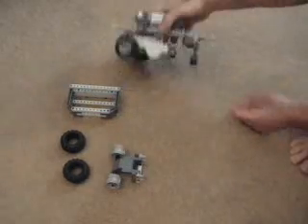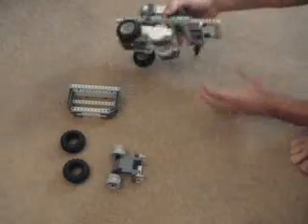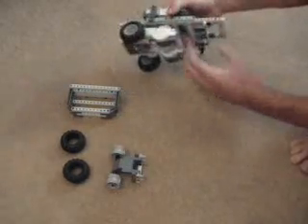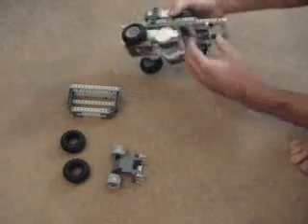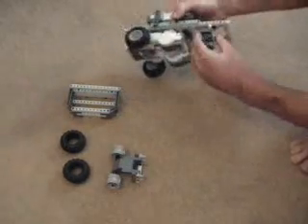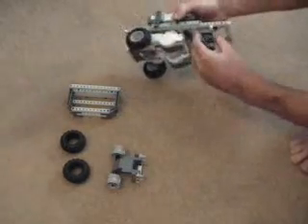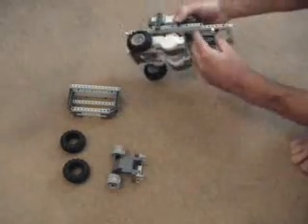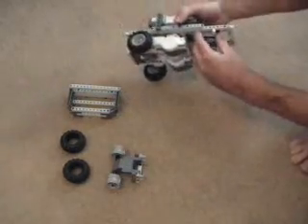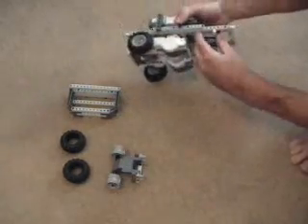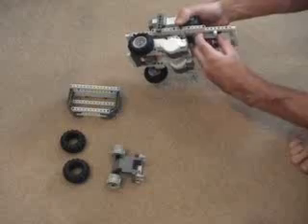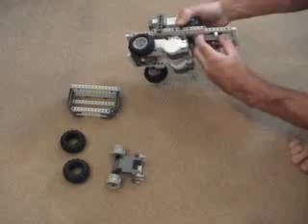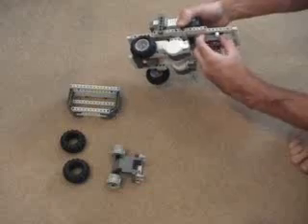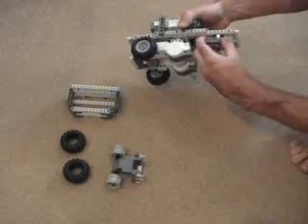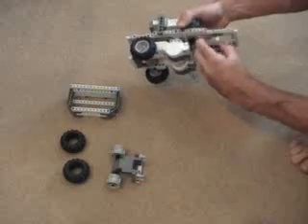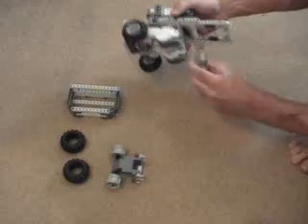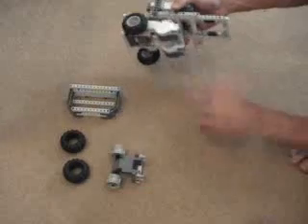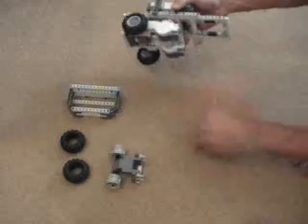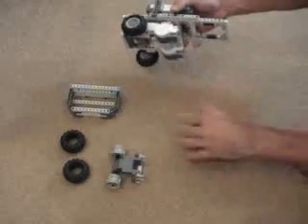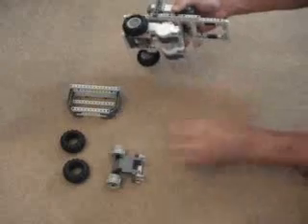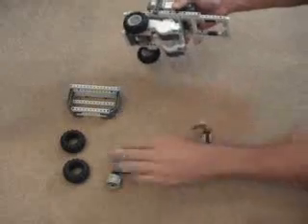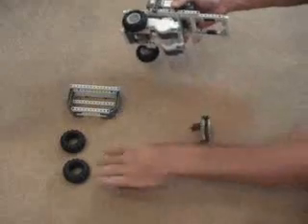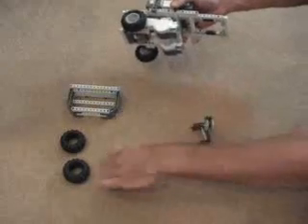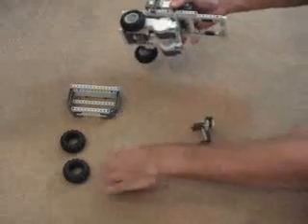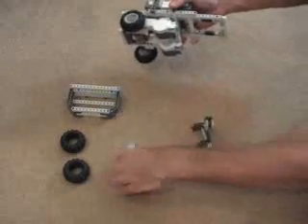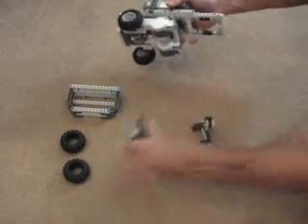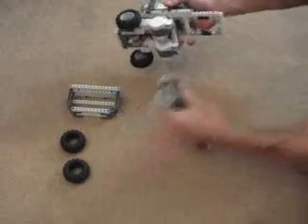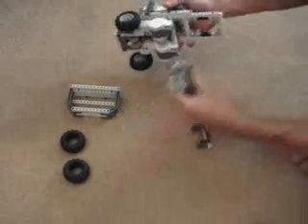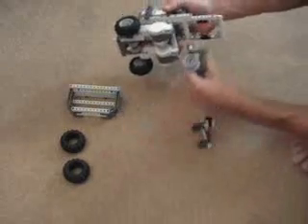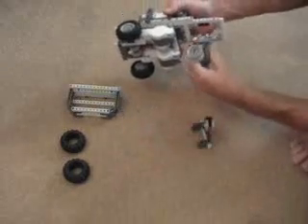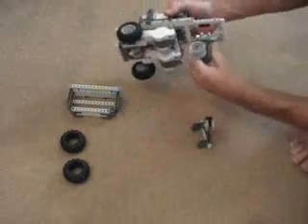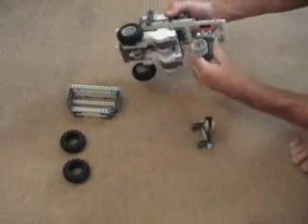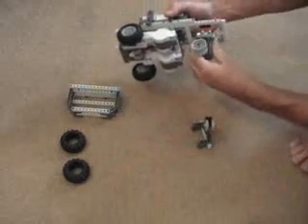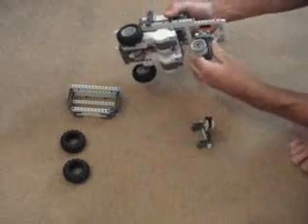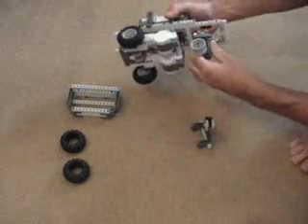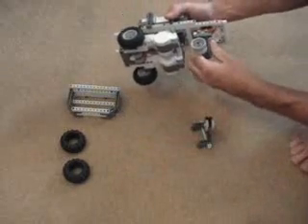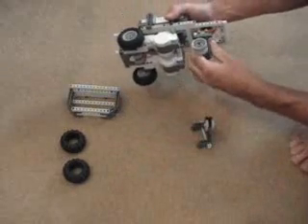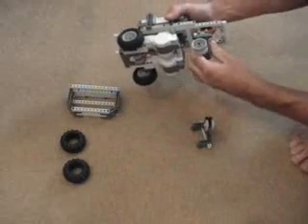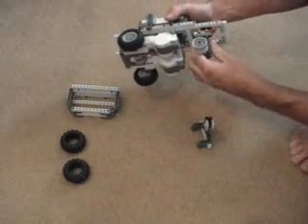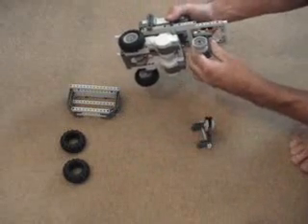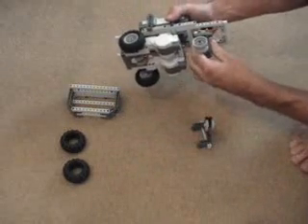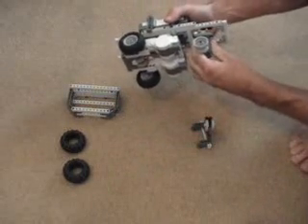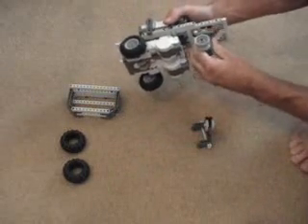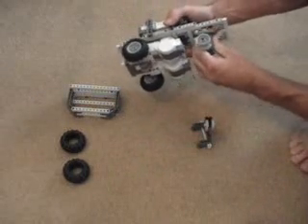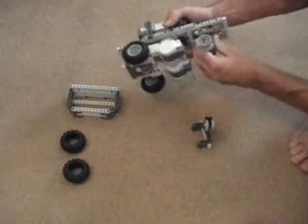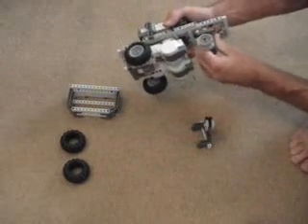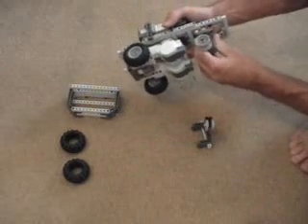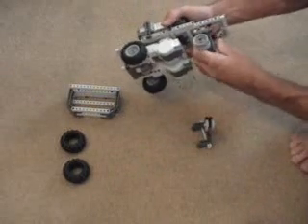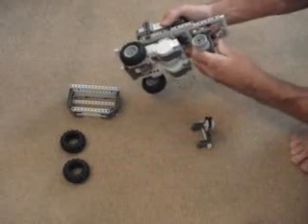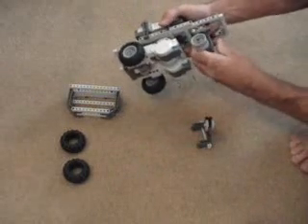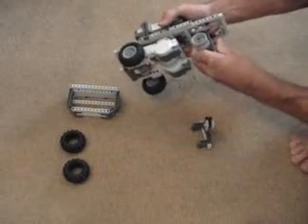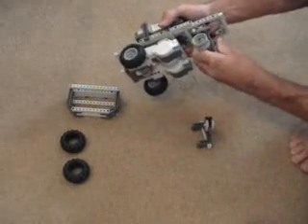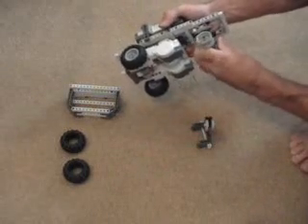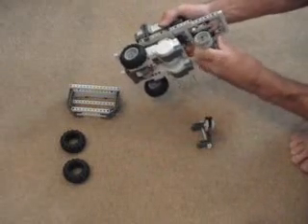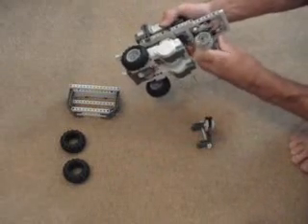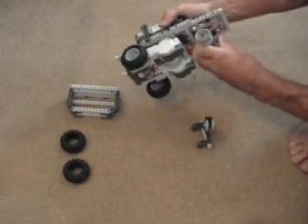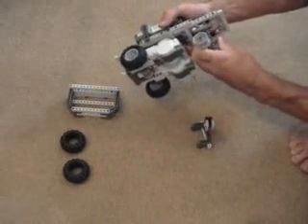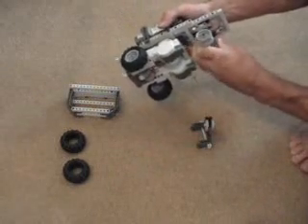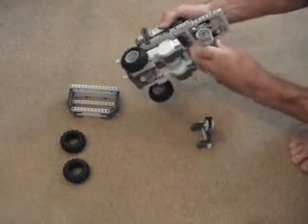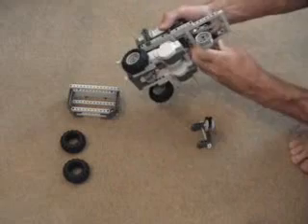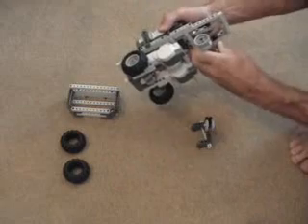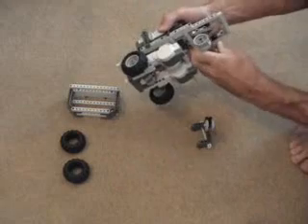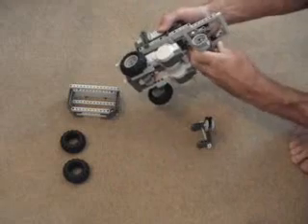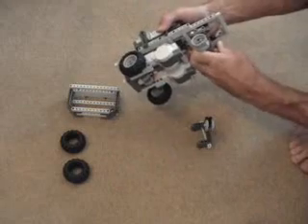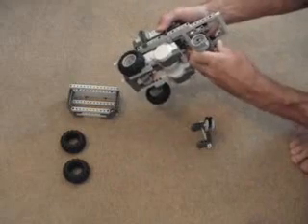Or I could decide I'm going to try it with the straight wheels instead, and I could put those on instead and see how that compares.